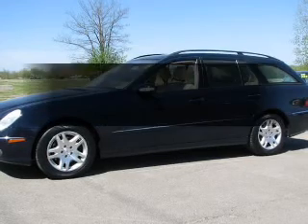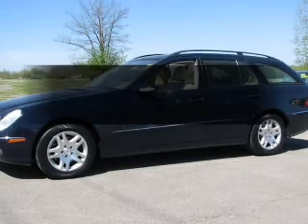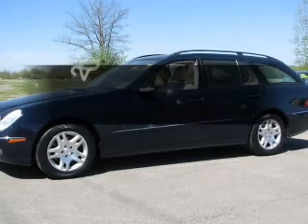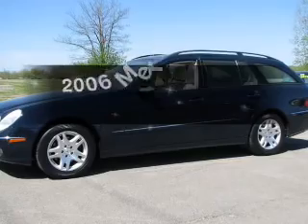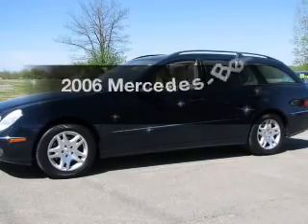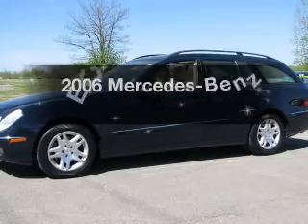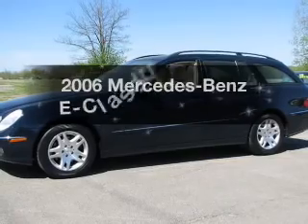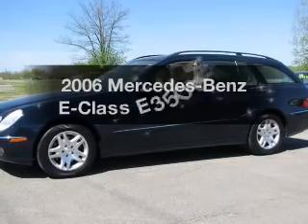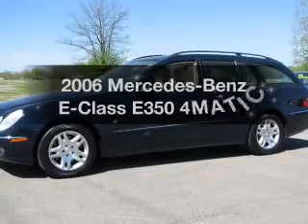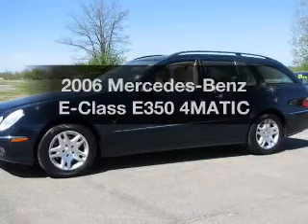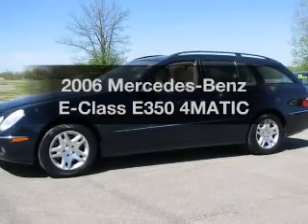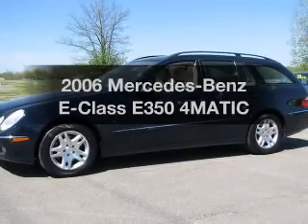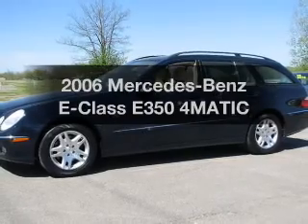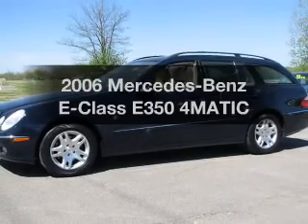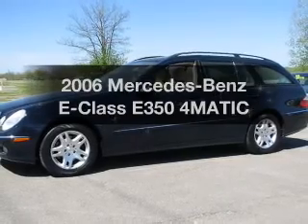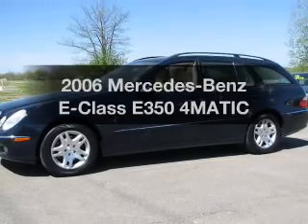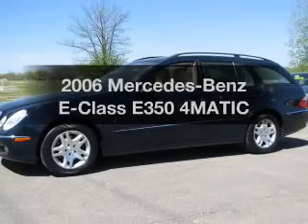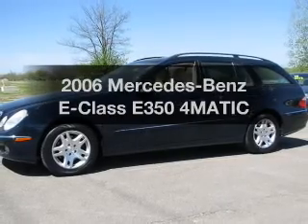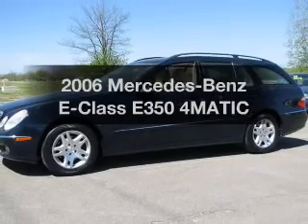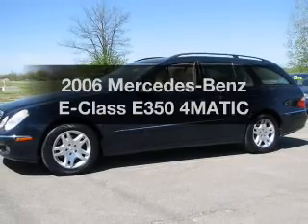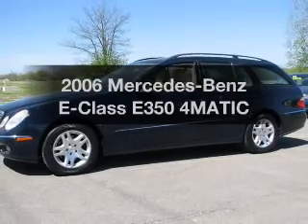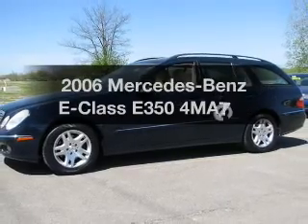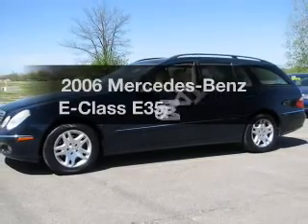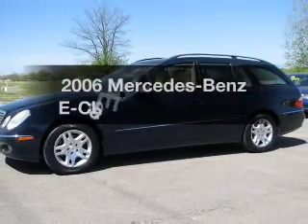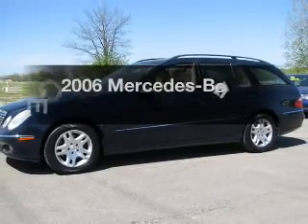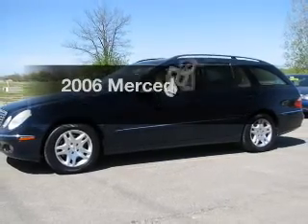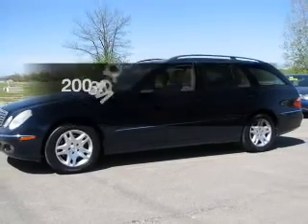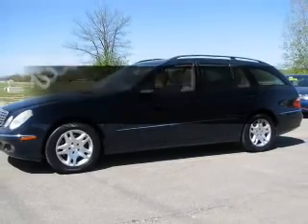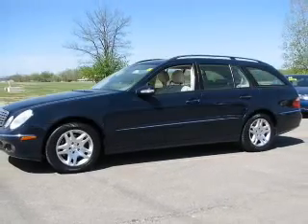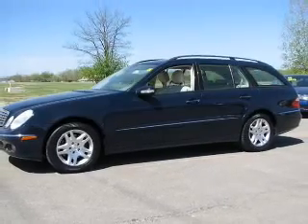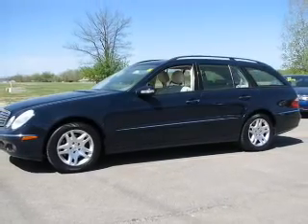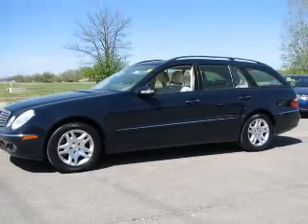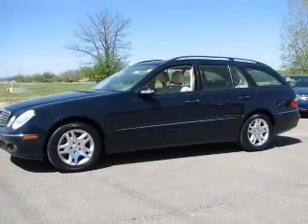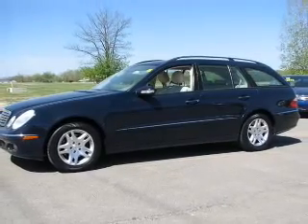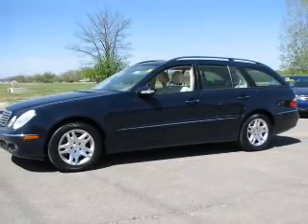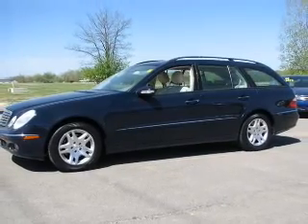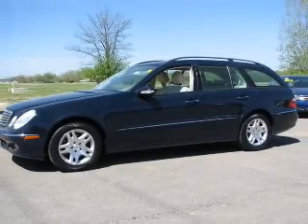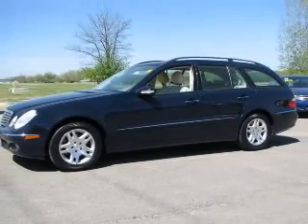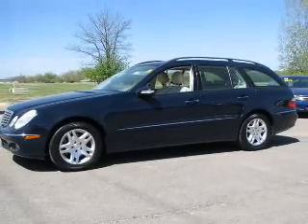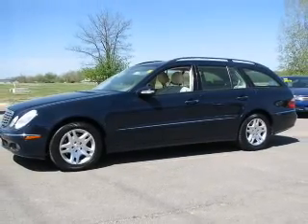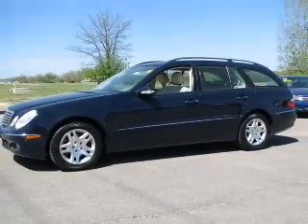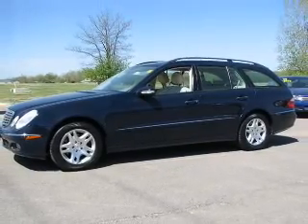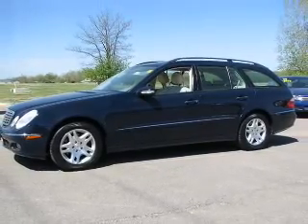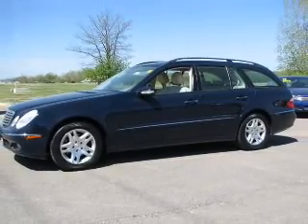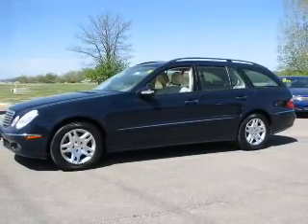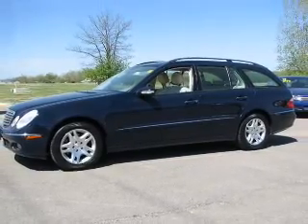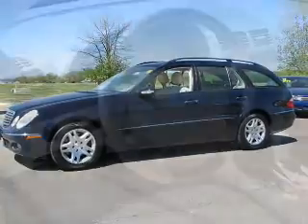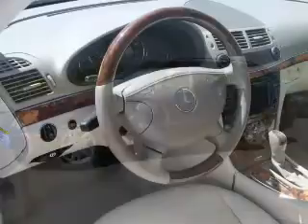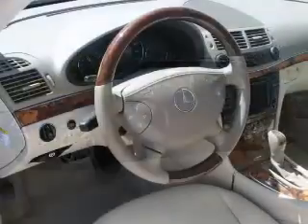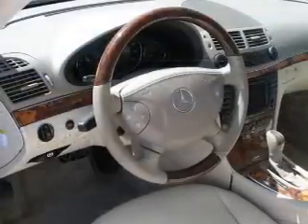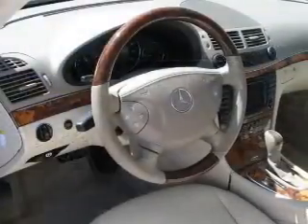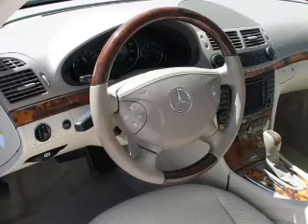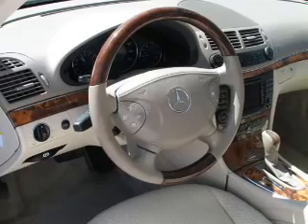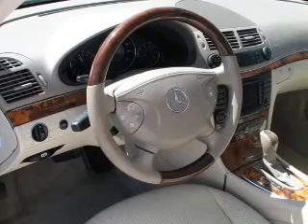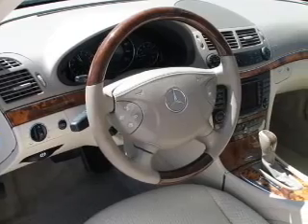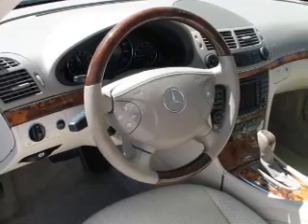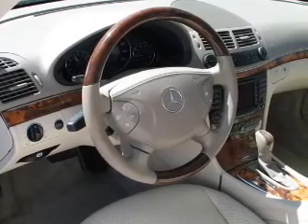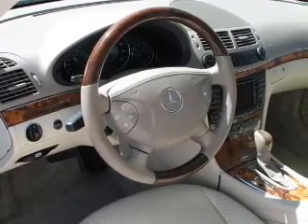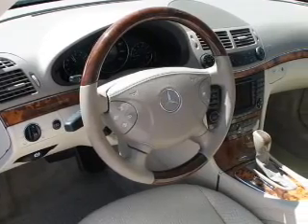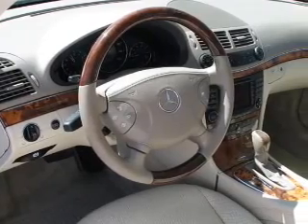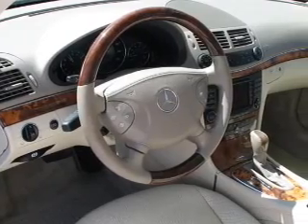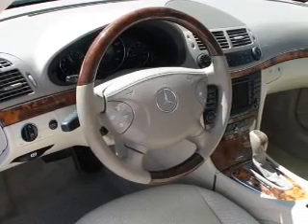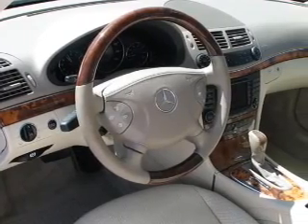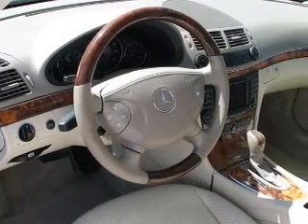Presenting the 2006 Mercedes-Benz E-Class. Travel the roads in style and comfort in this great vehicle.